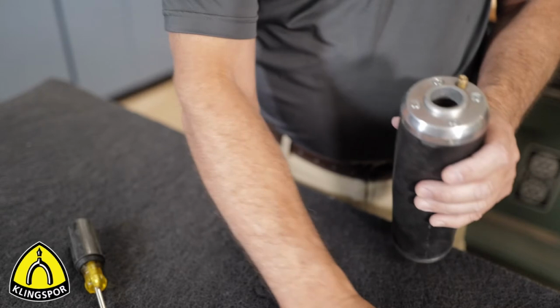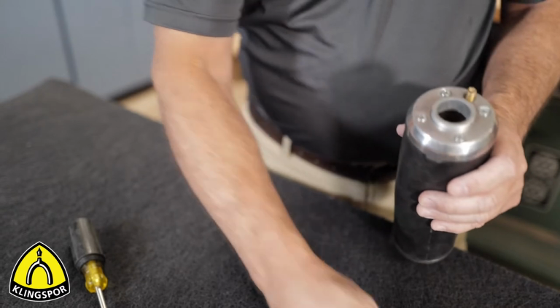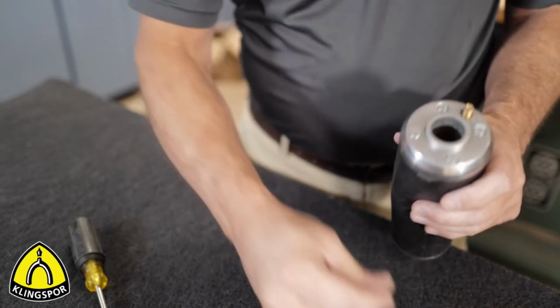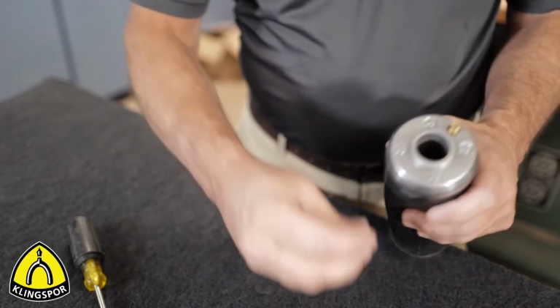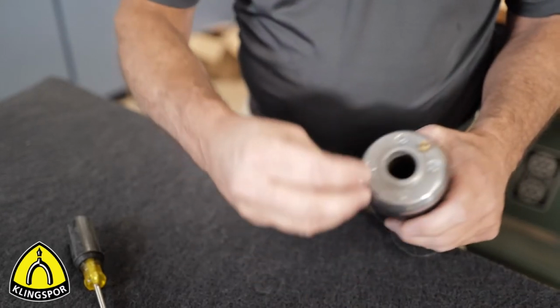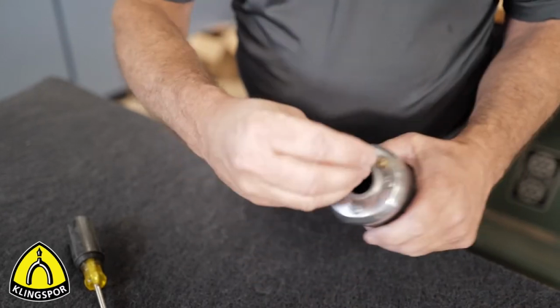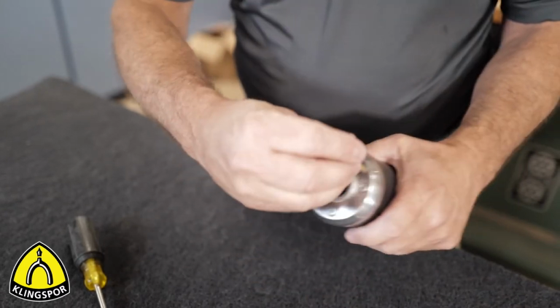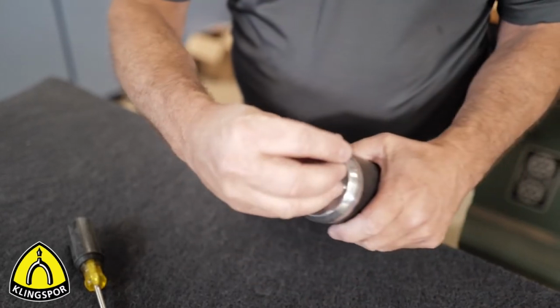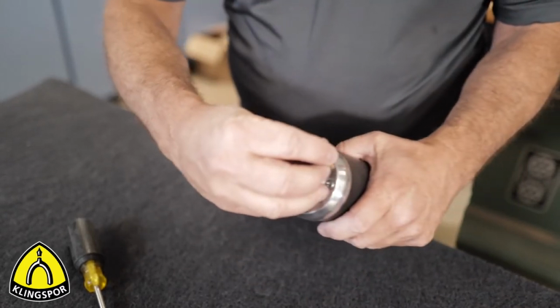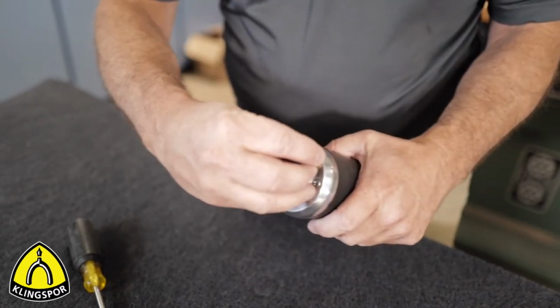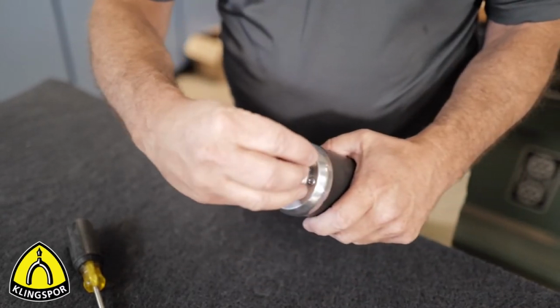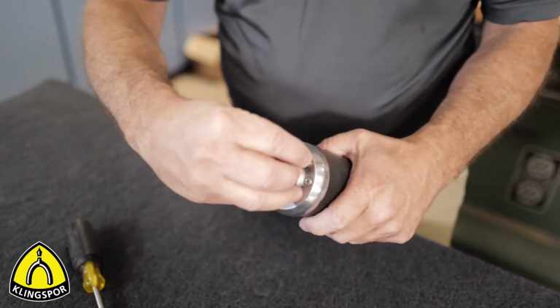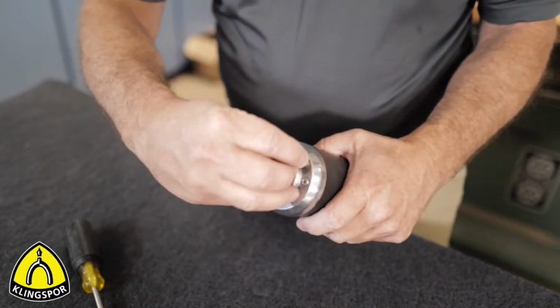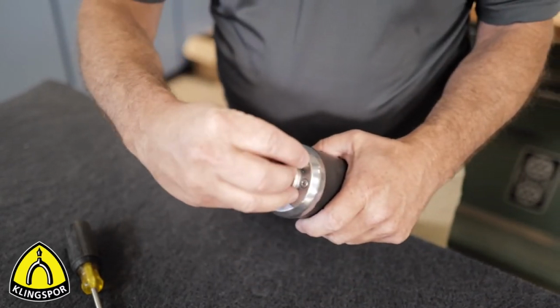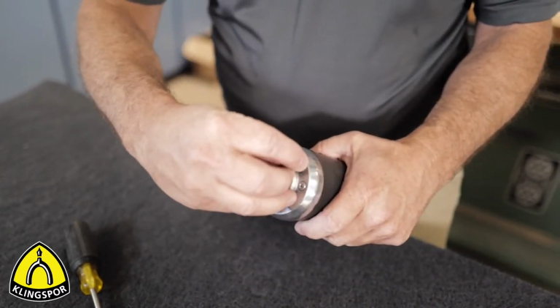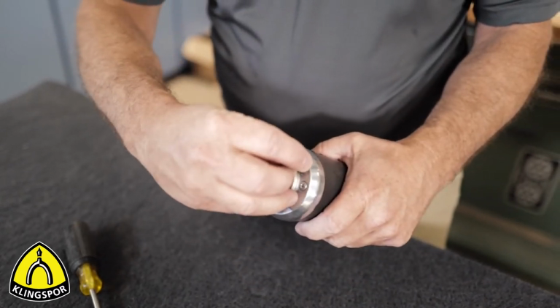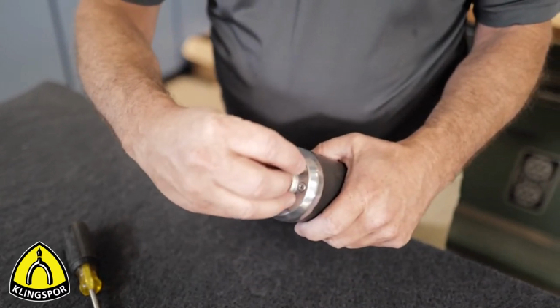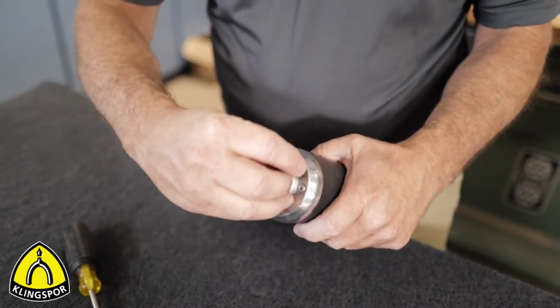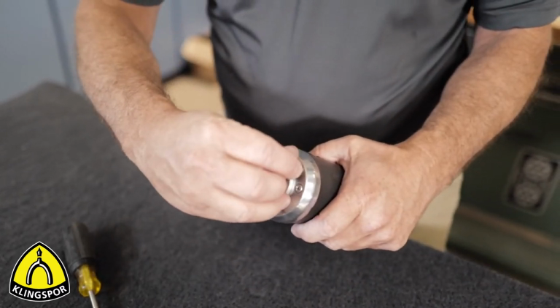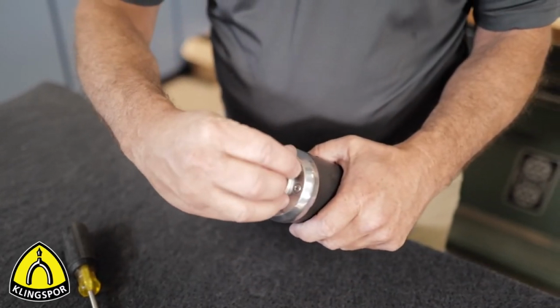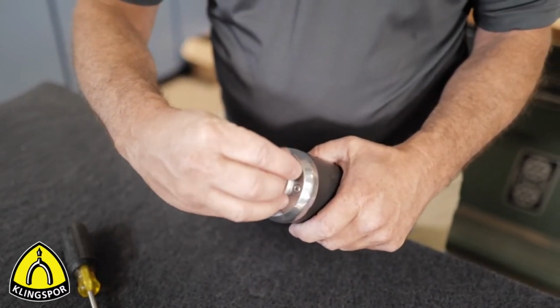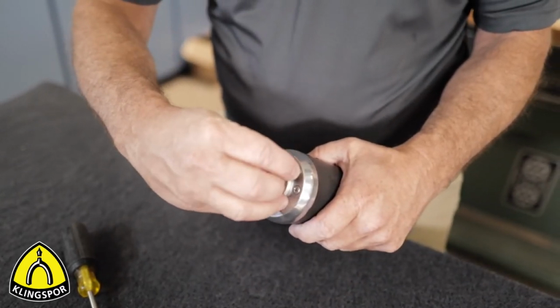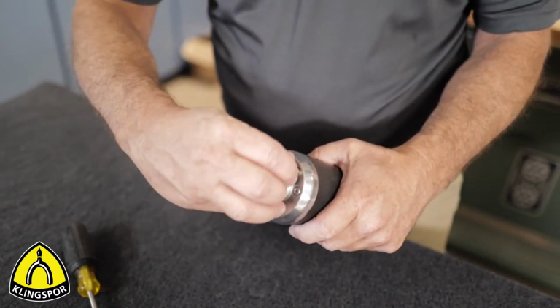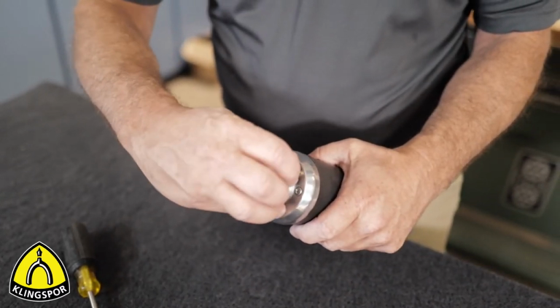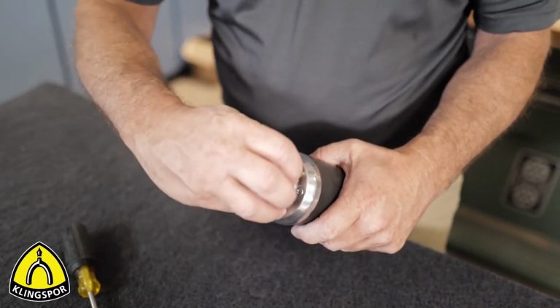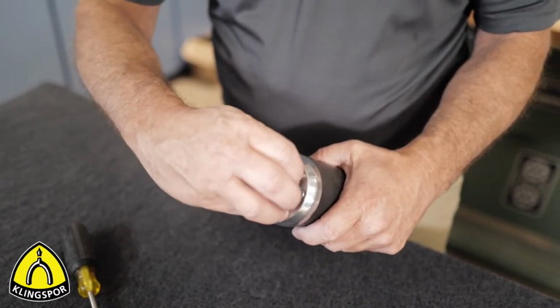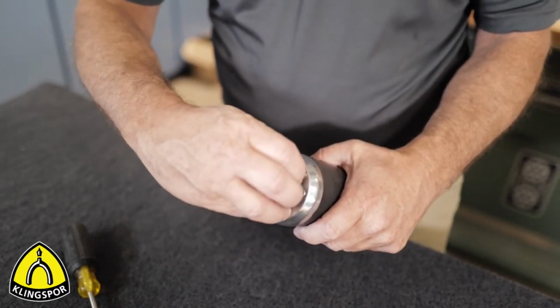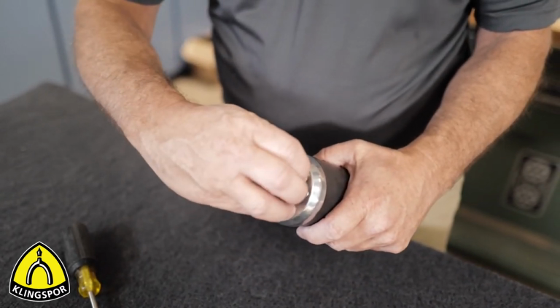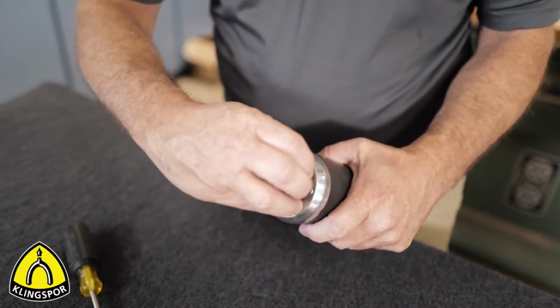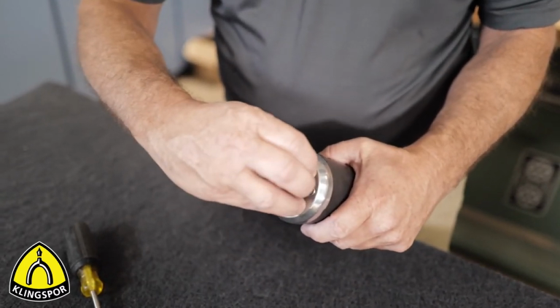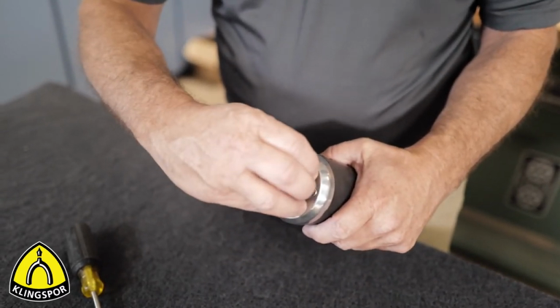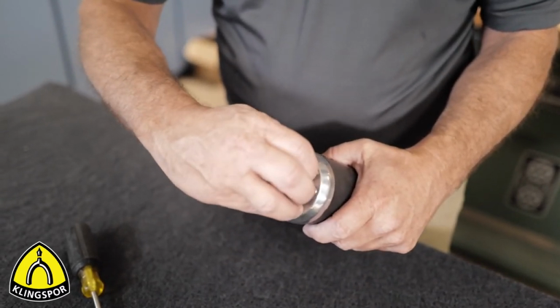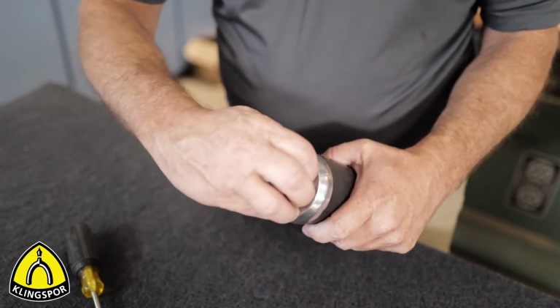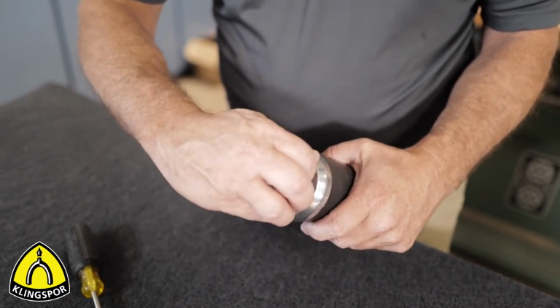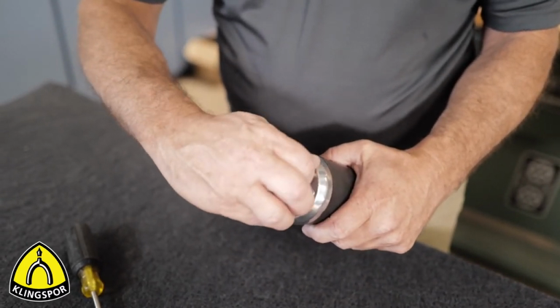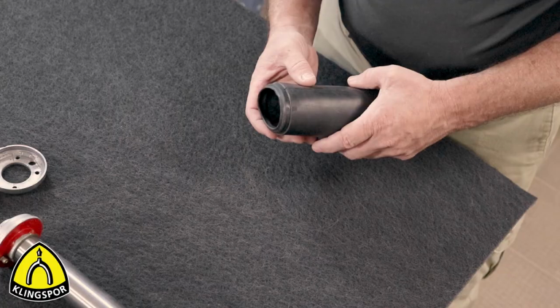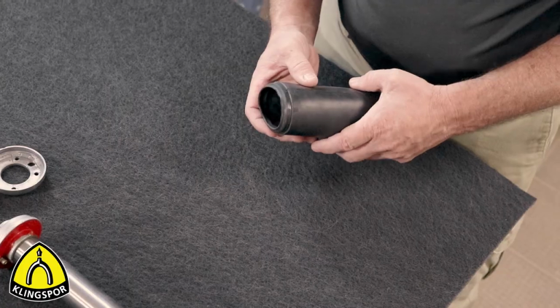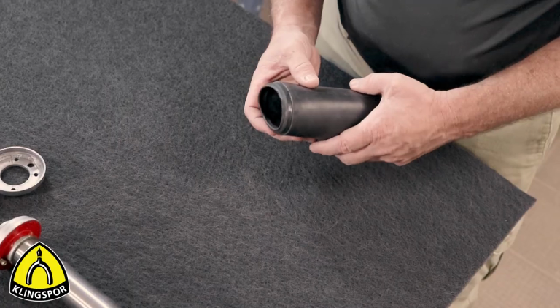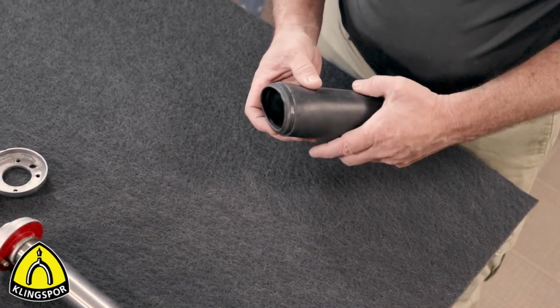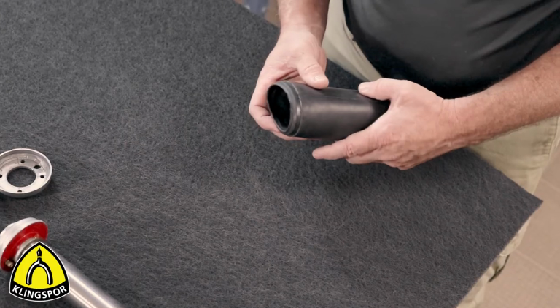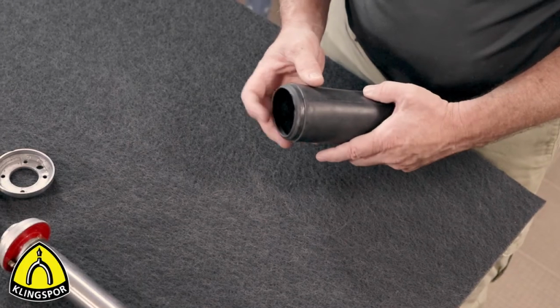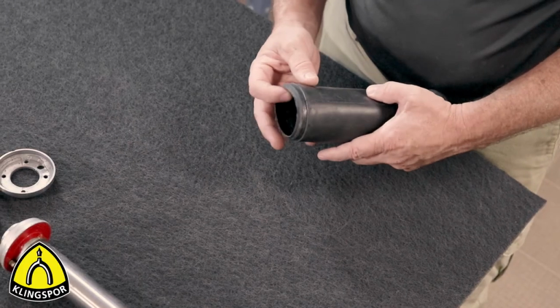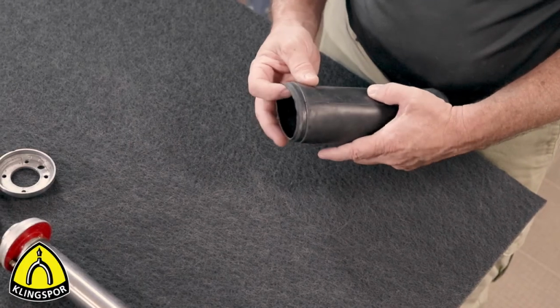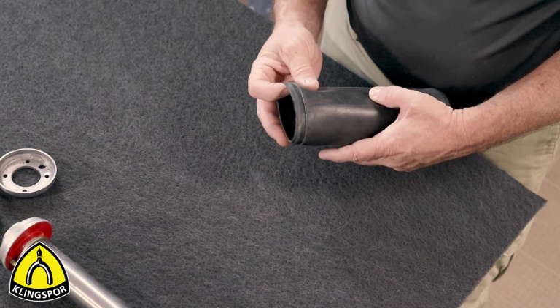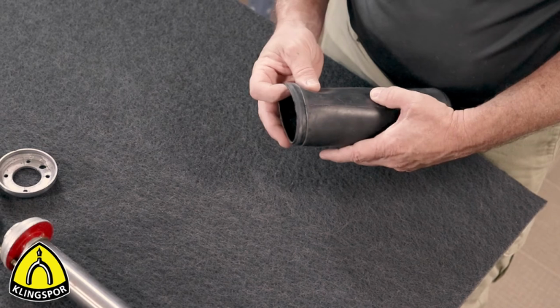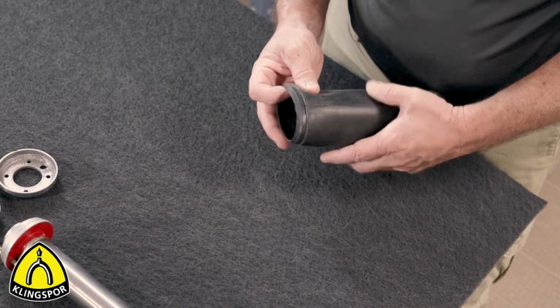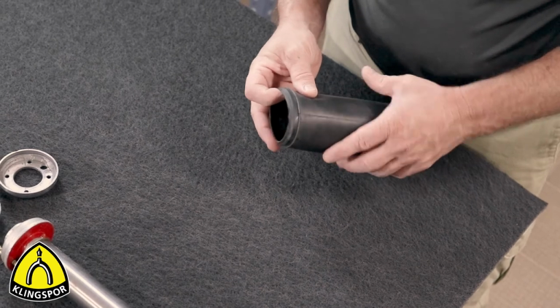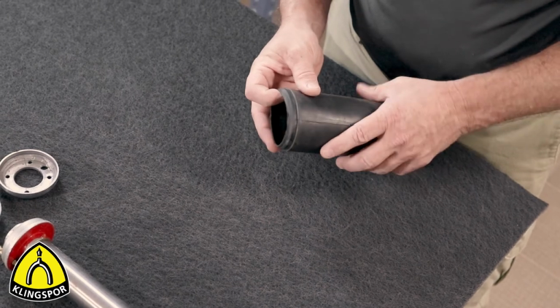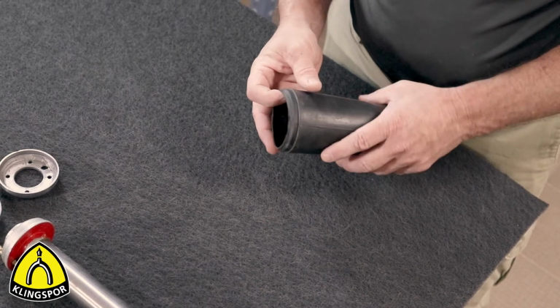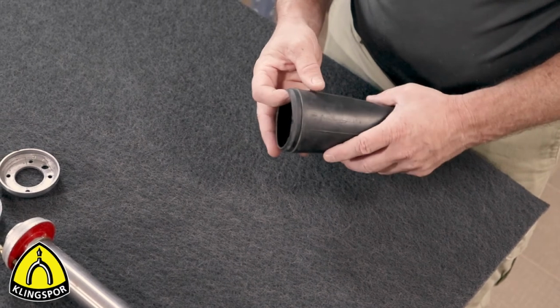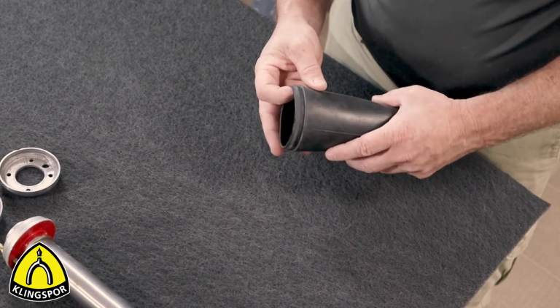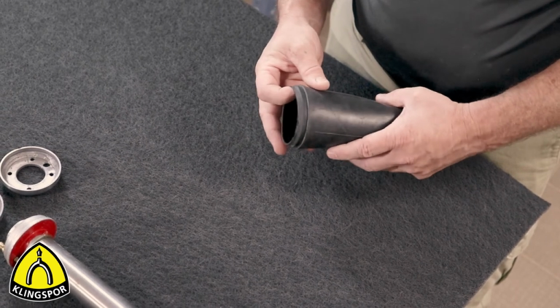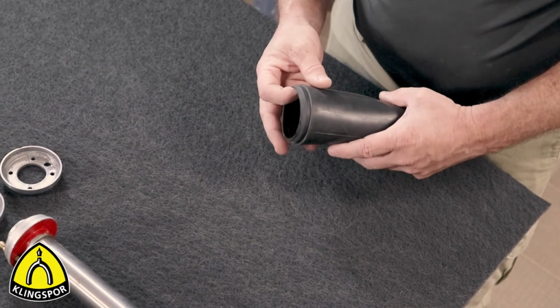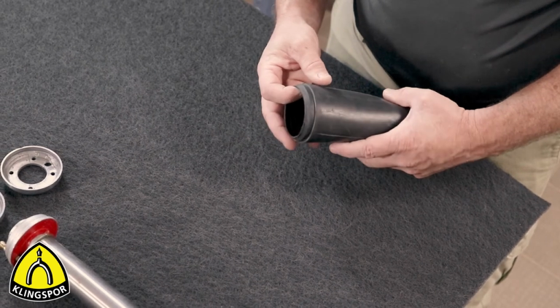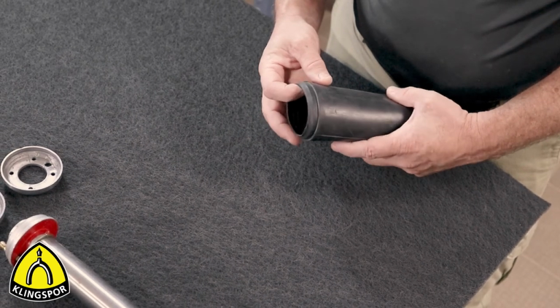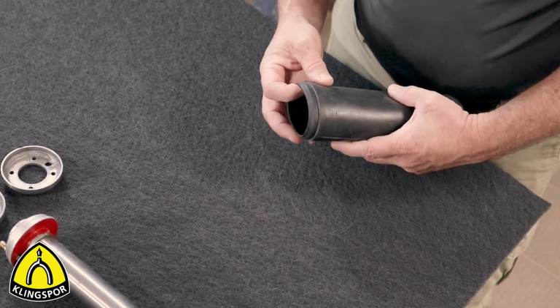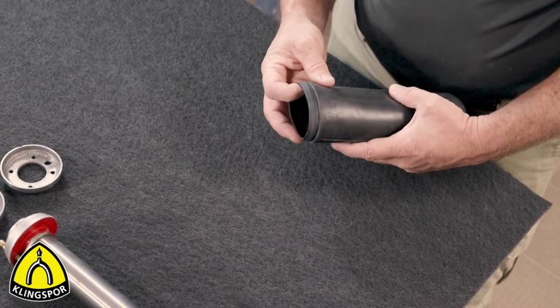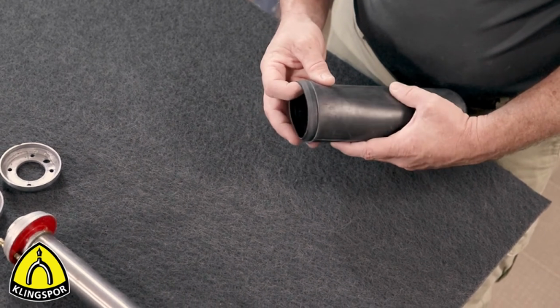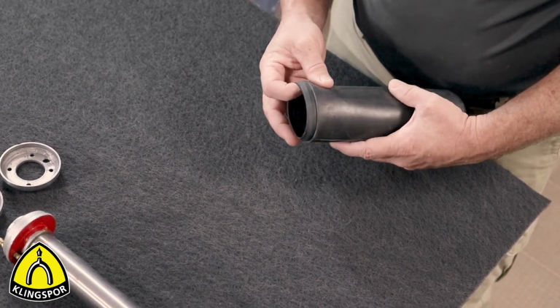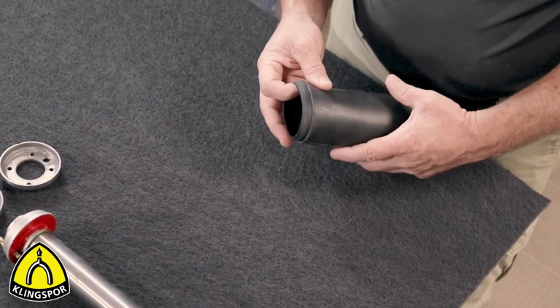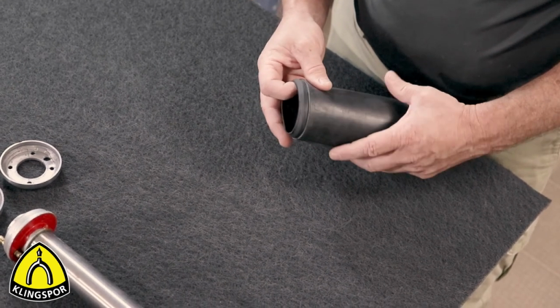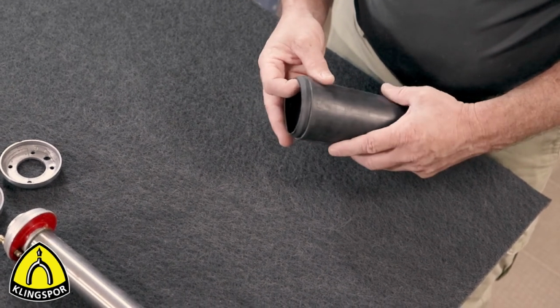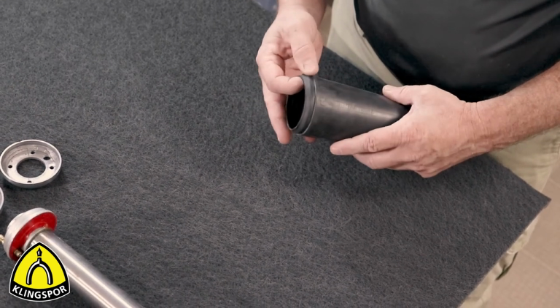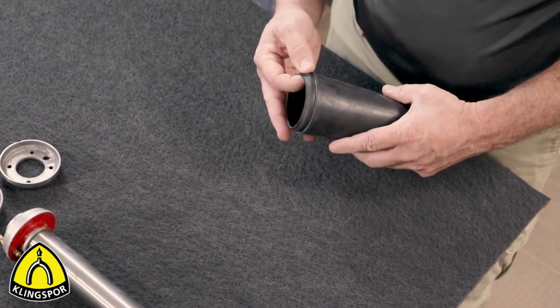Check to see if the valve stem is loose or needs replacing. Closely examine the bladder for wear, dry rot, or punctures.